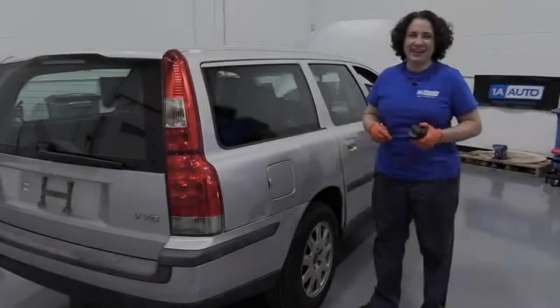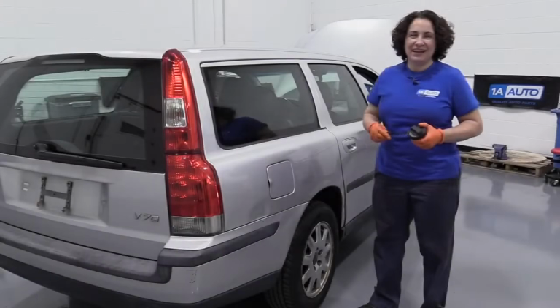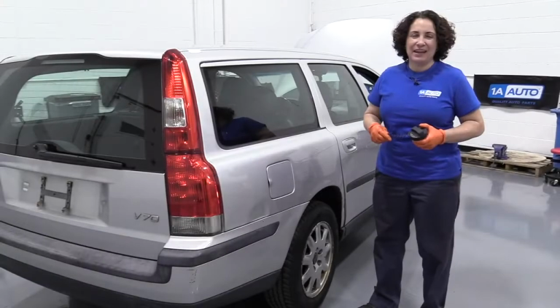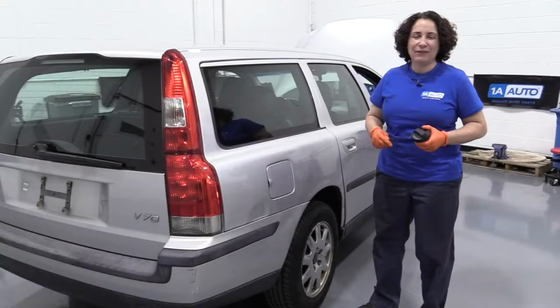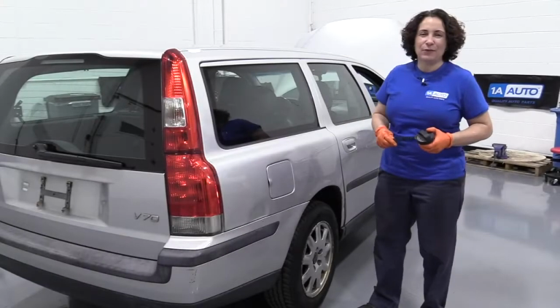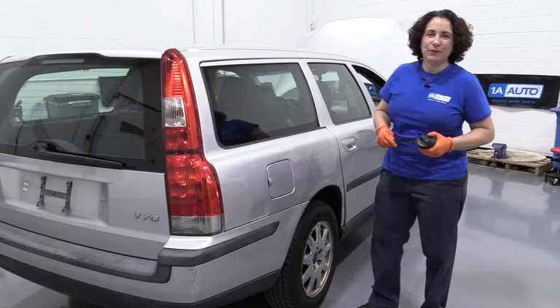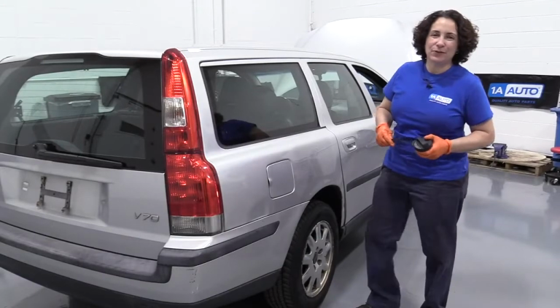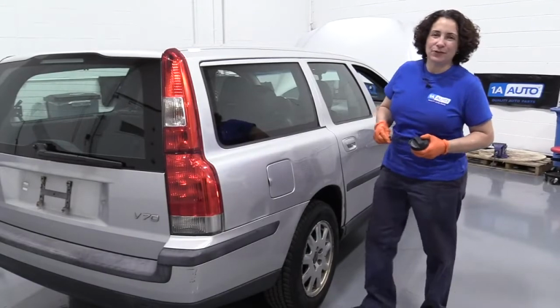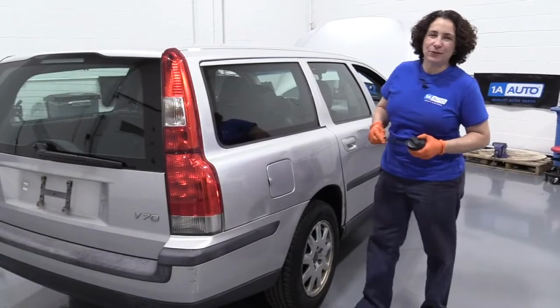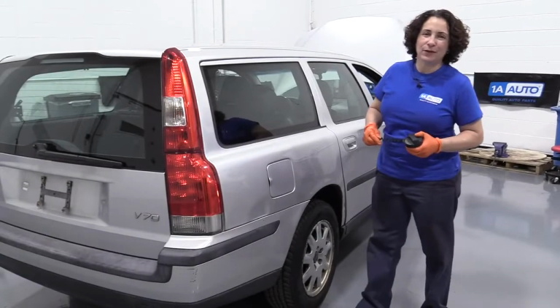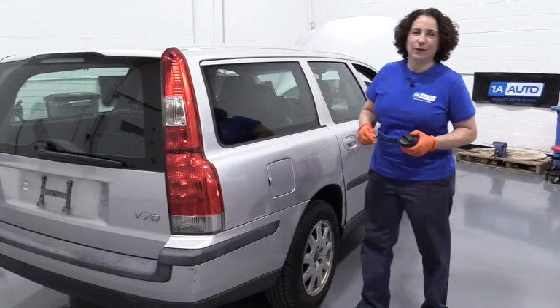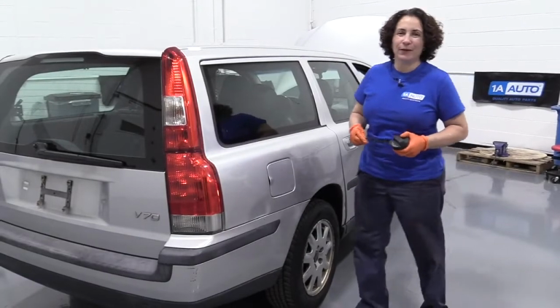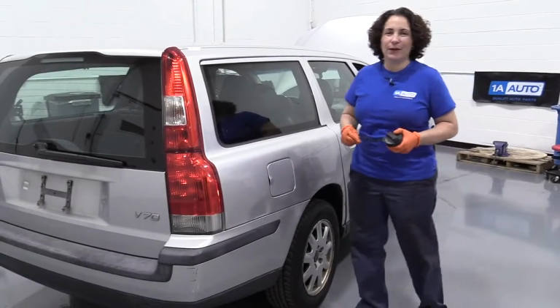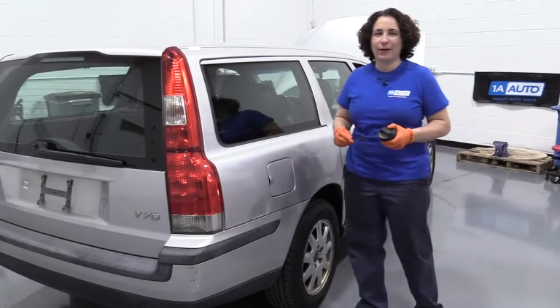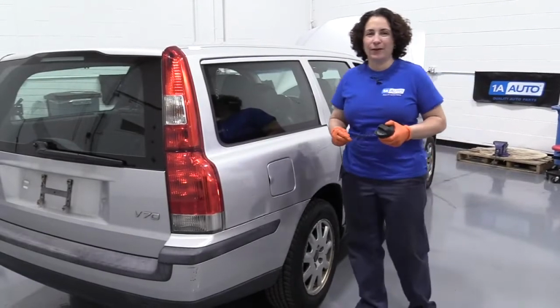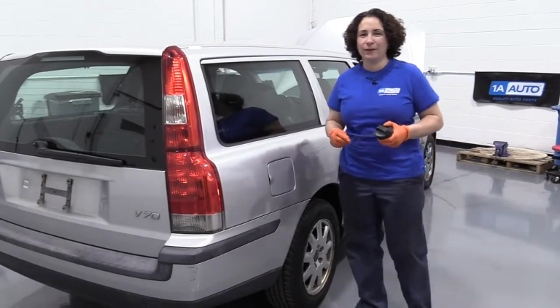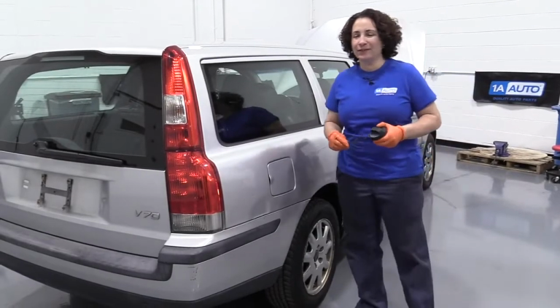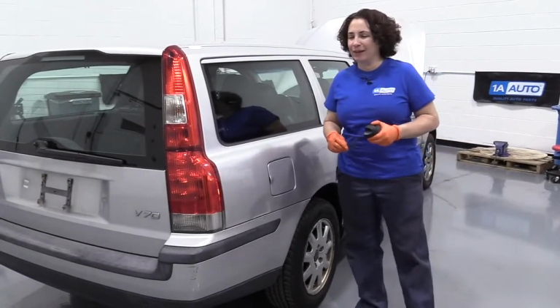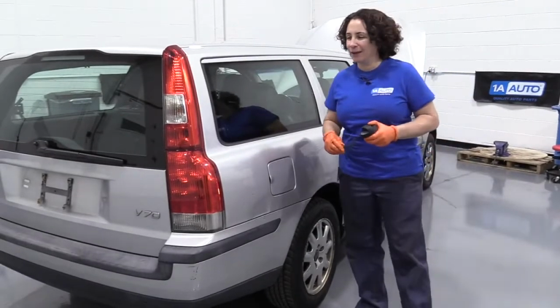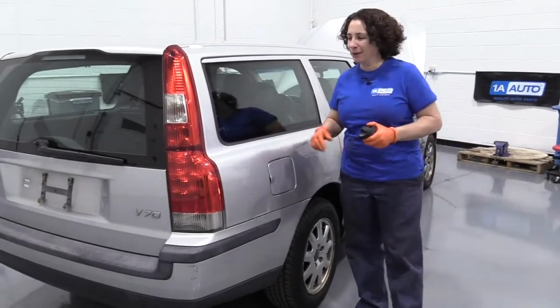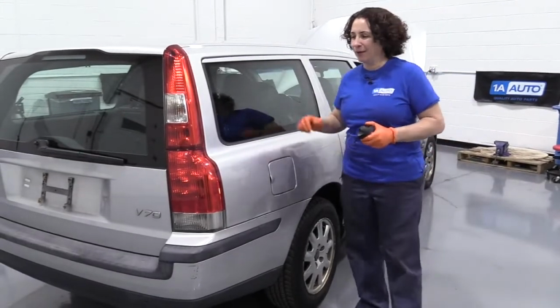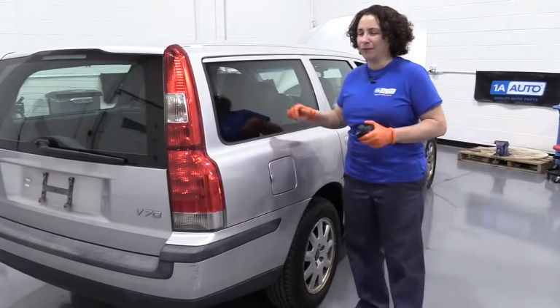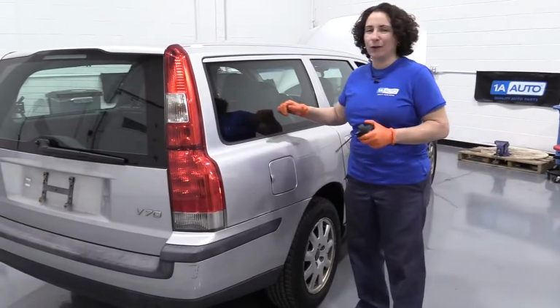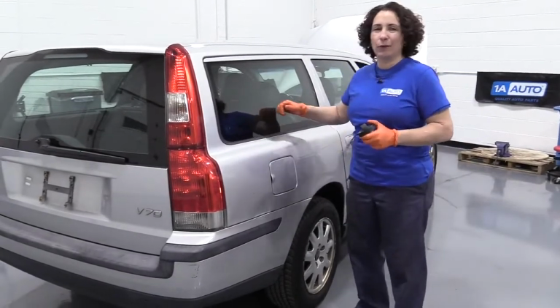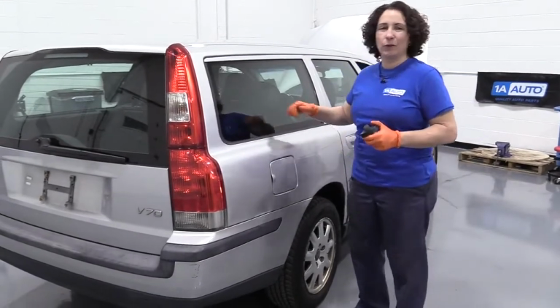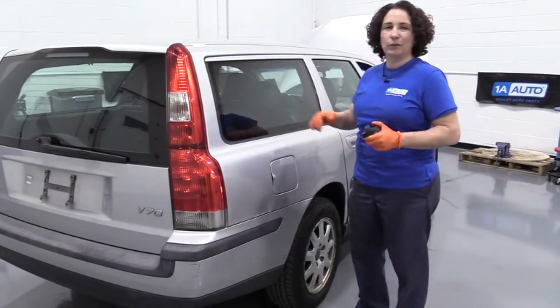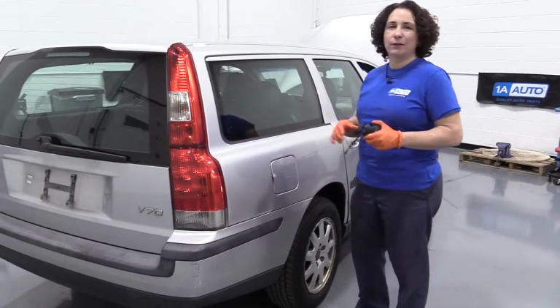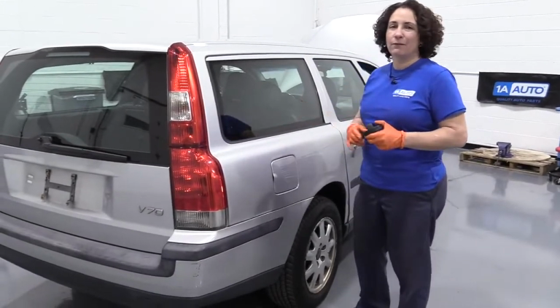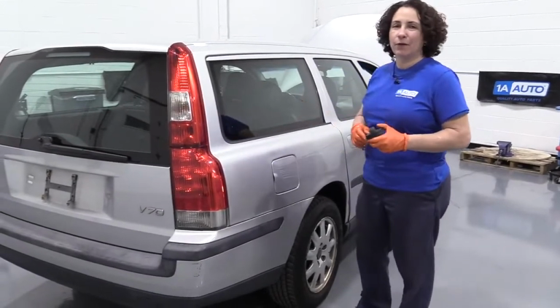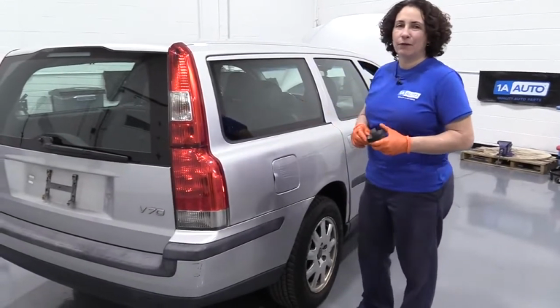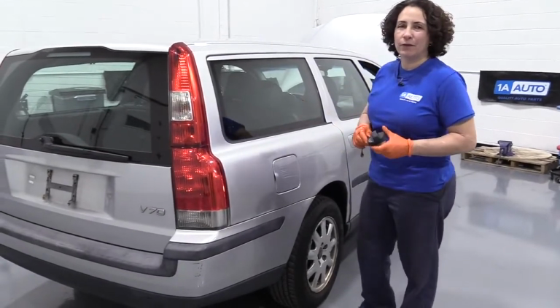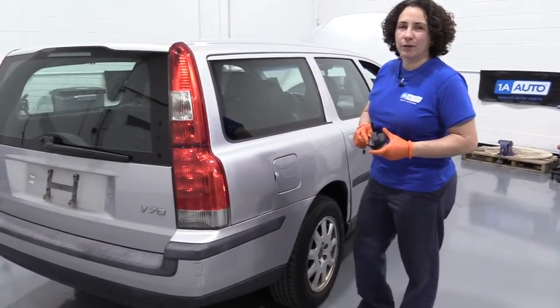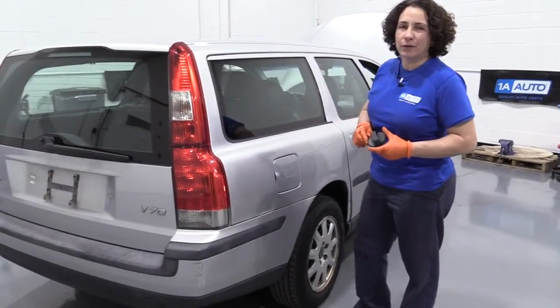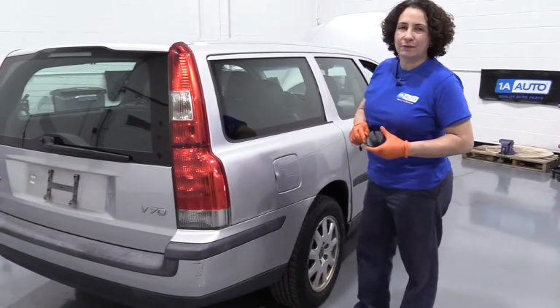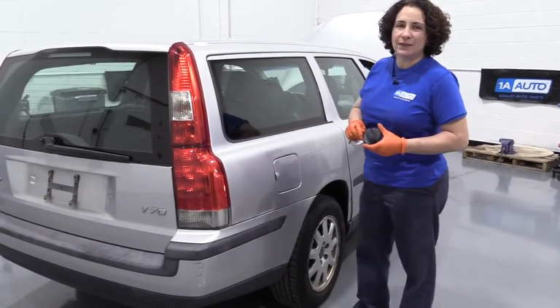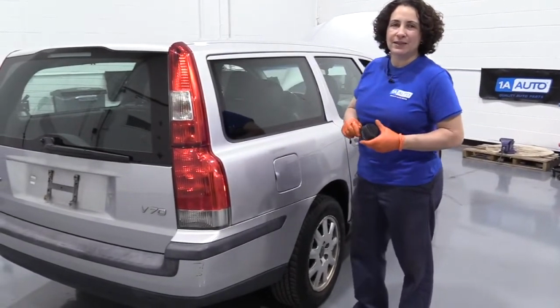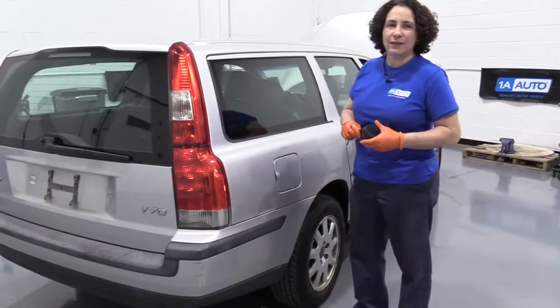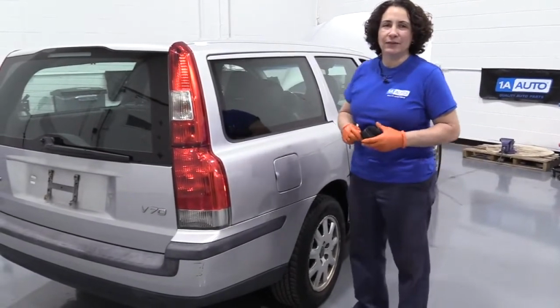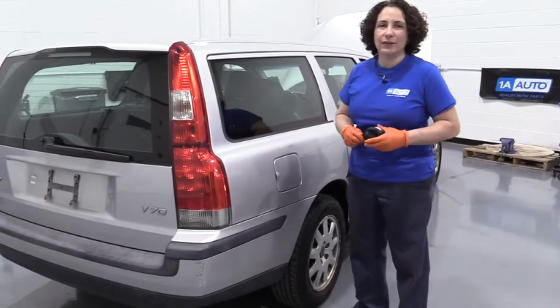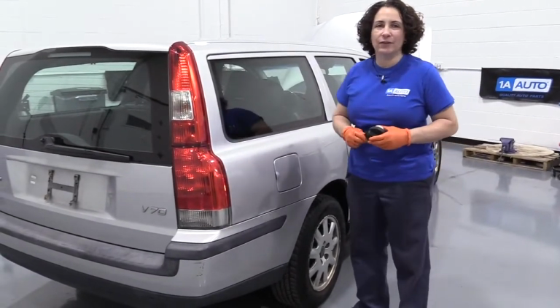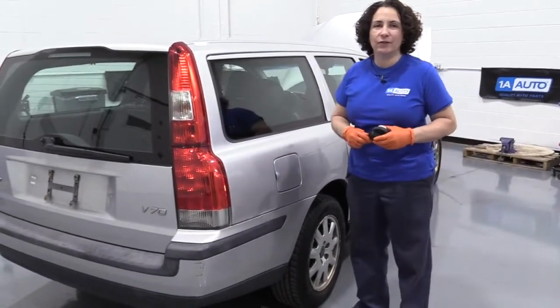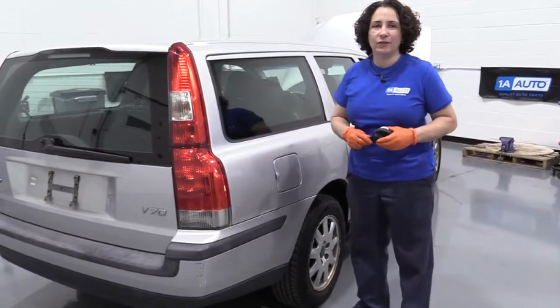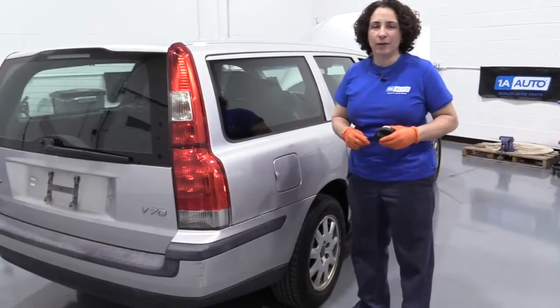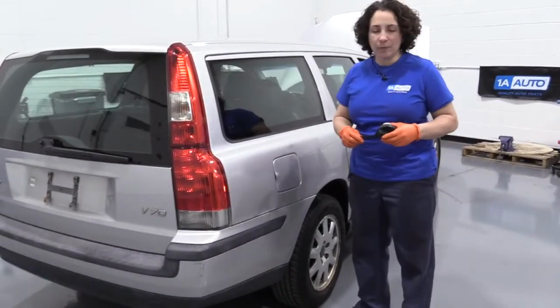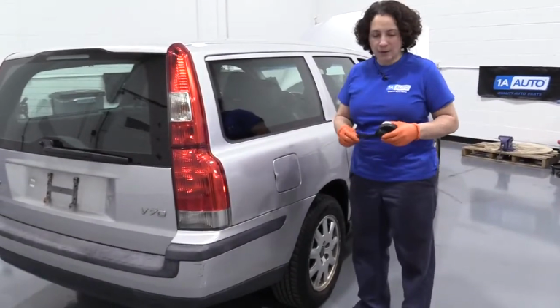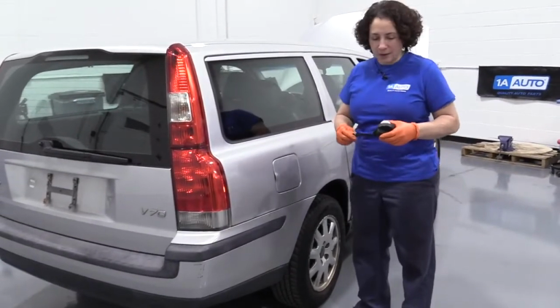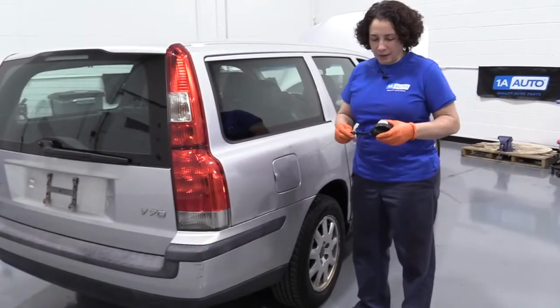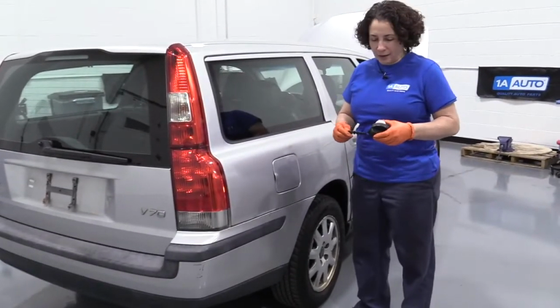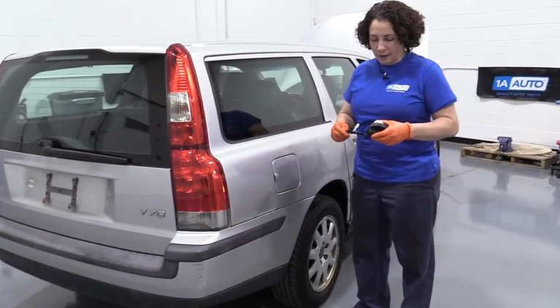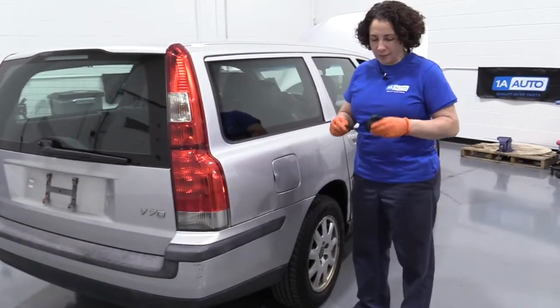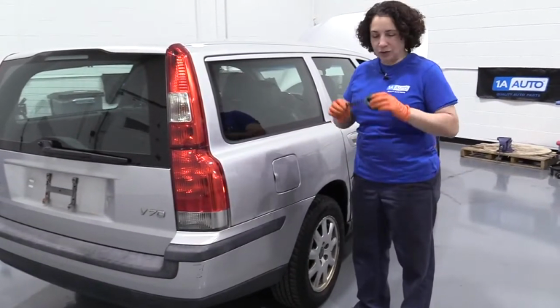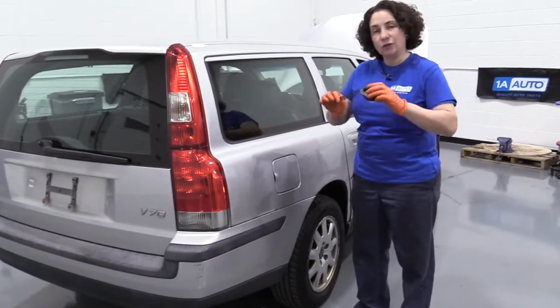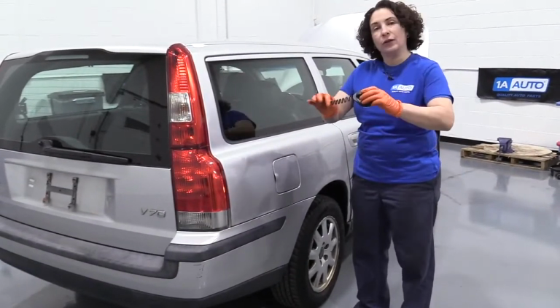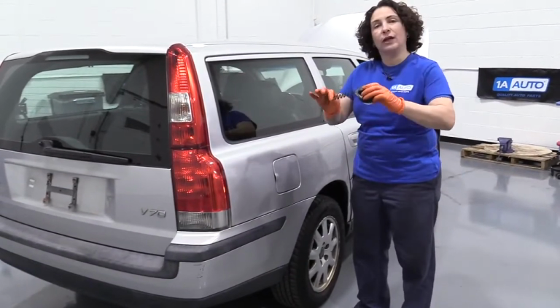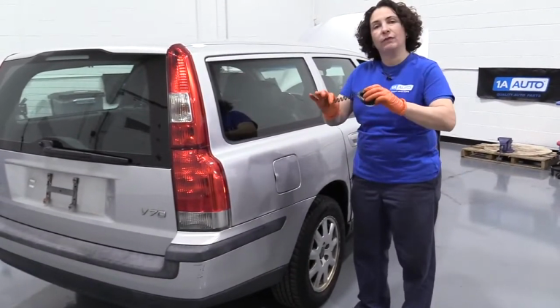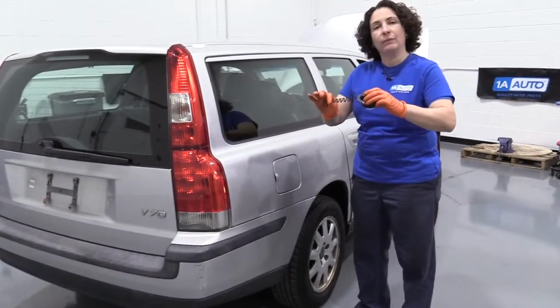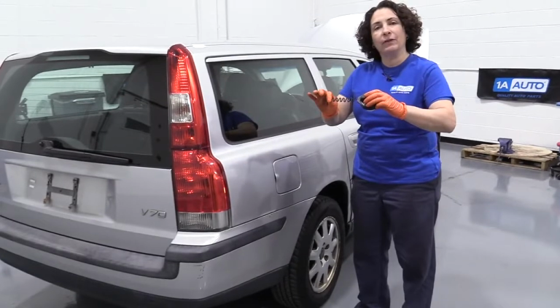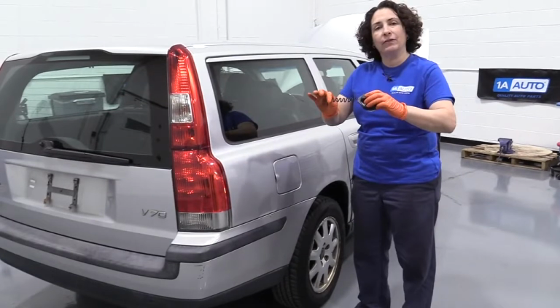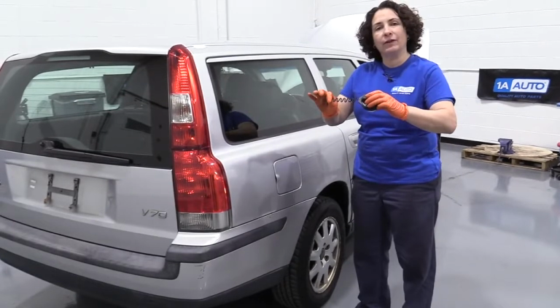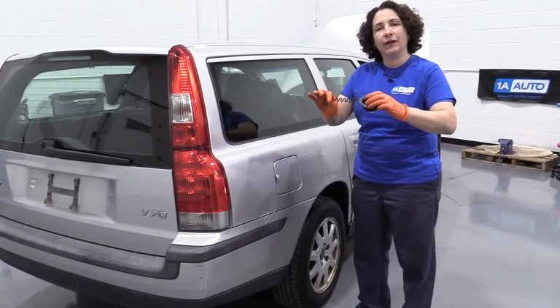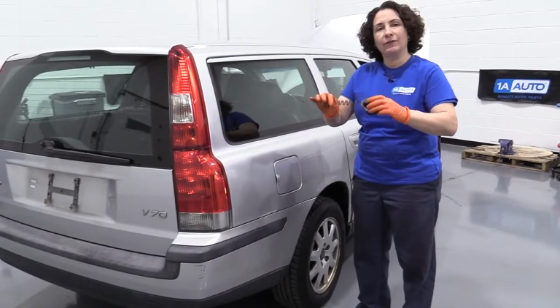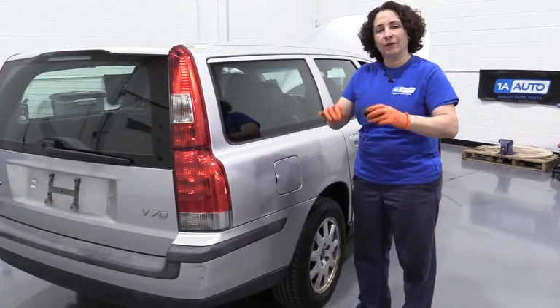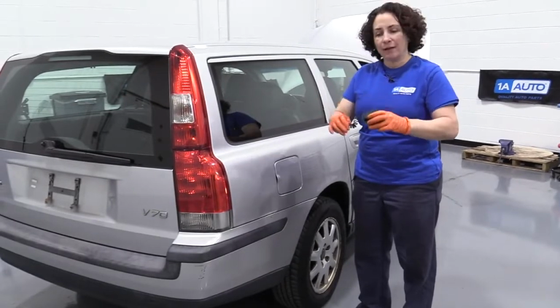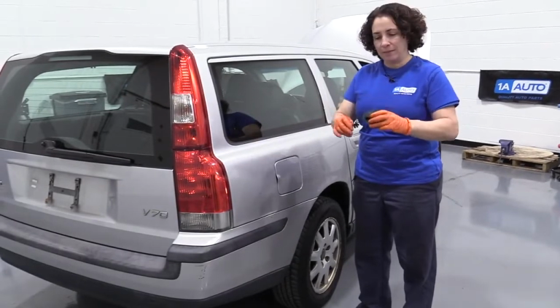Hey everyone, Sue here at 1A Auto and today we have the 03 Volvo V70 in the shop. I'm going to show you how to replace your gas cap.